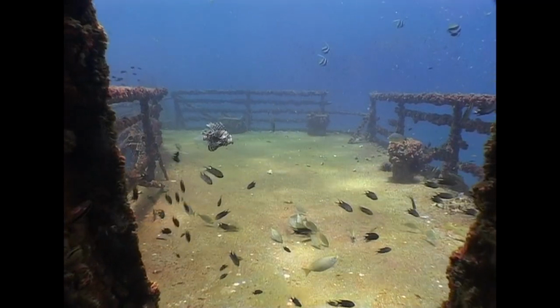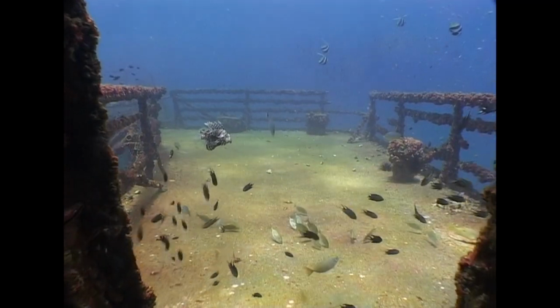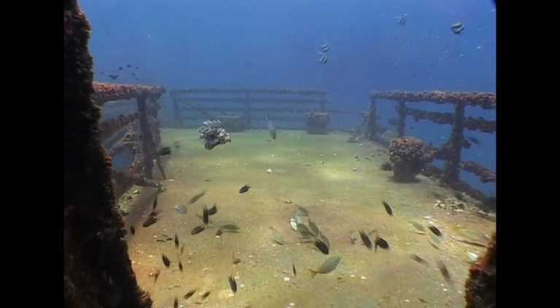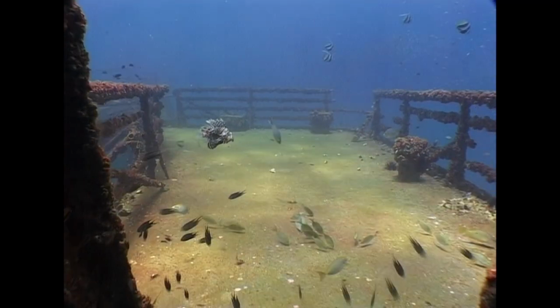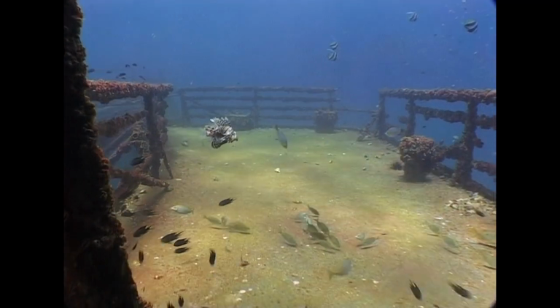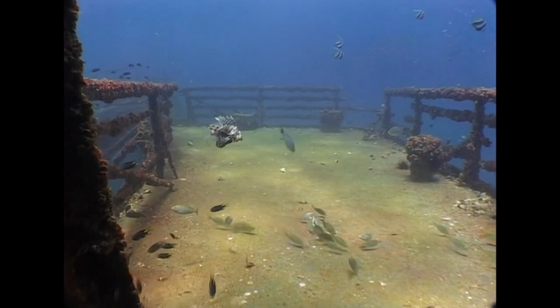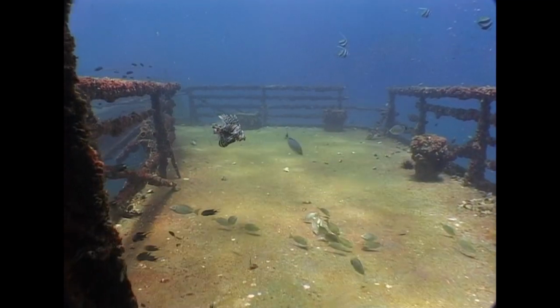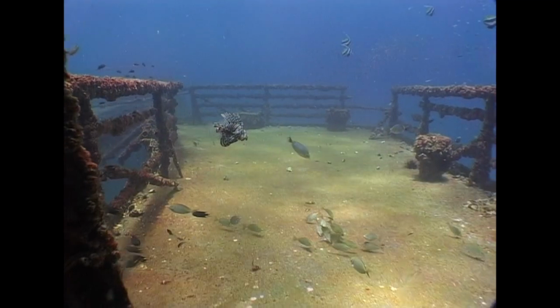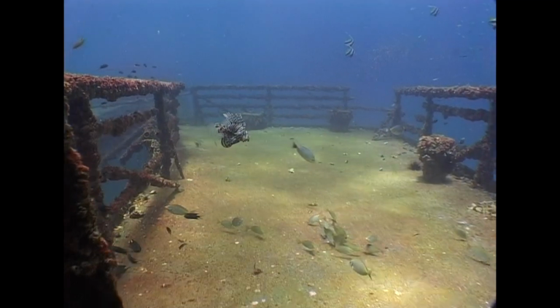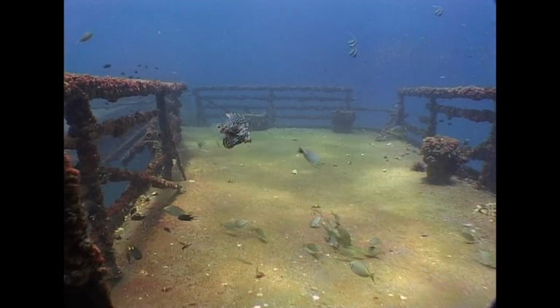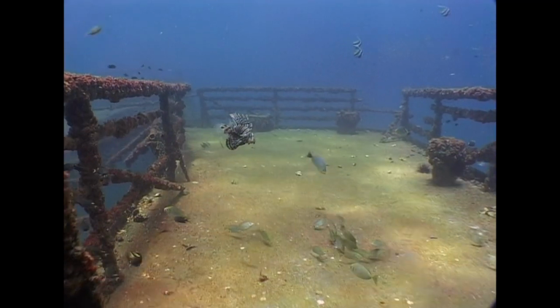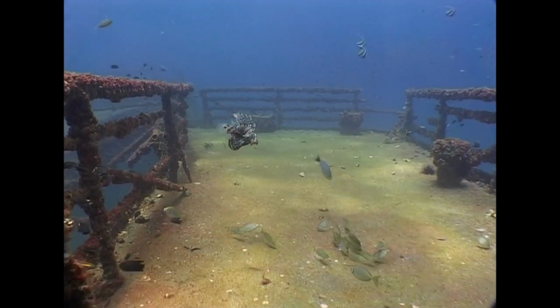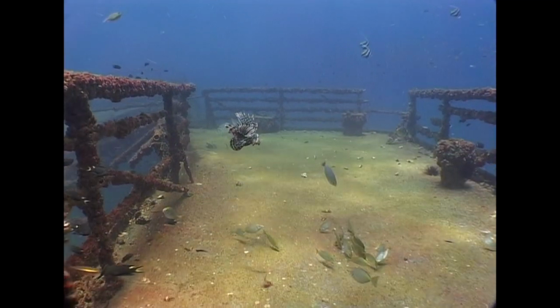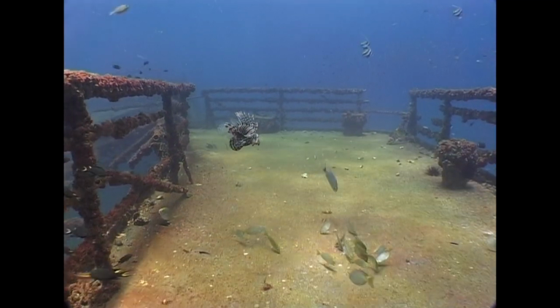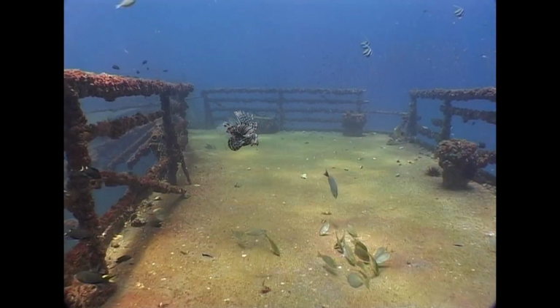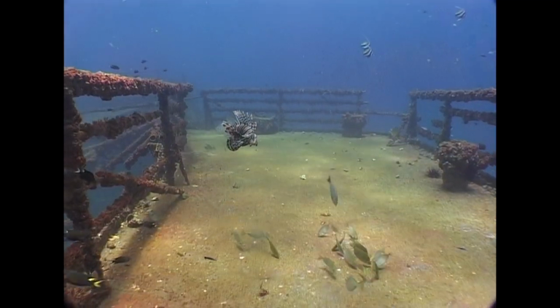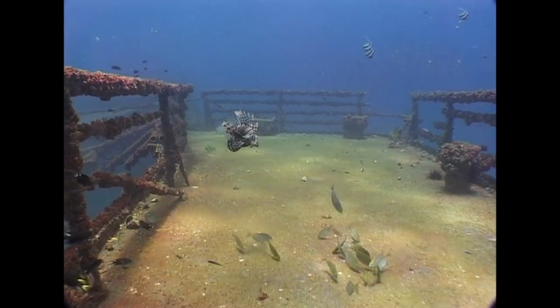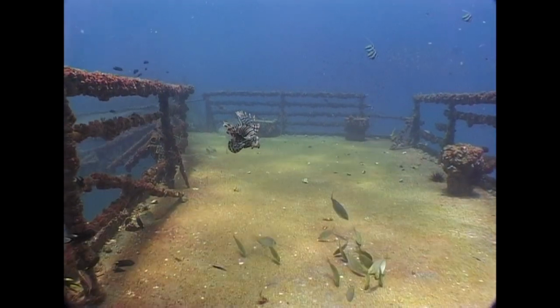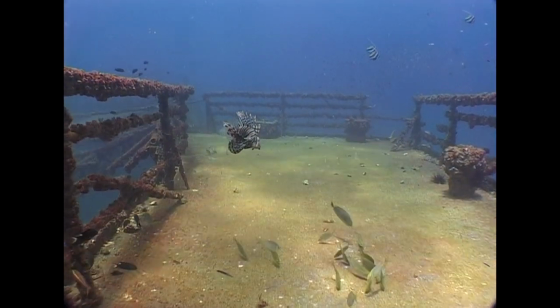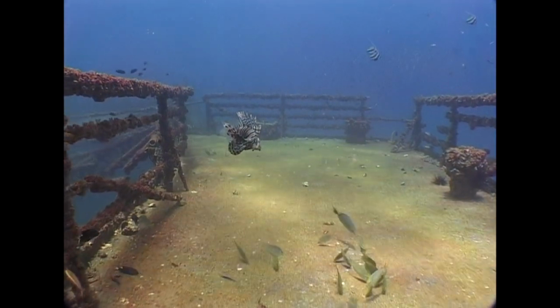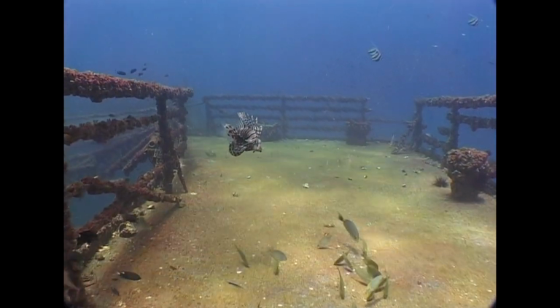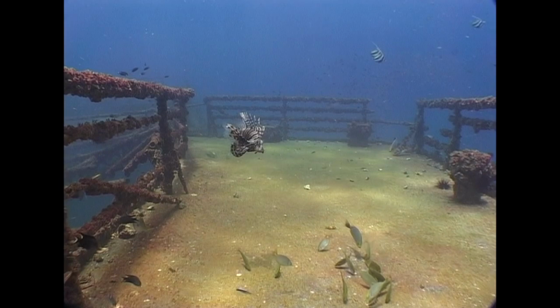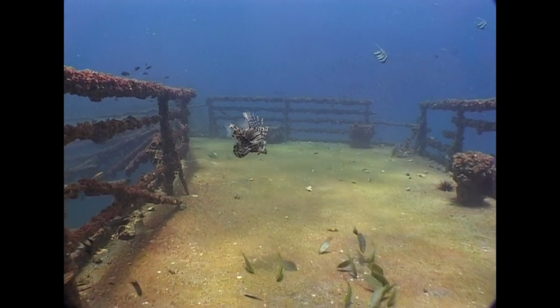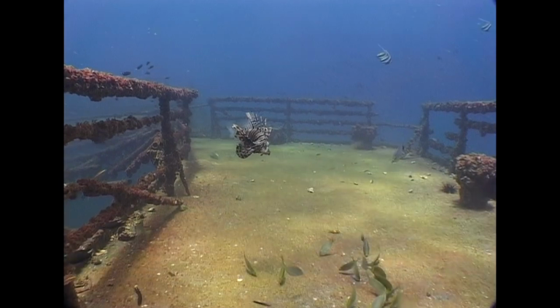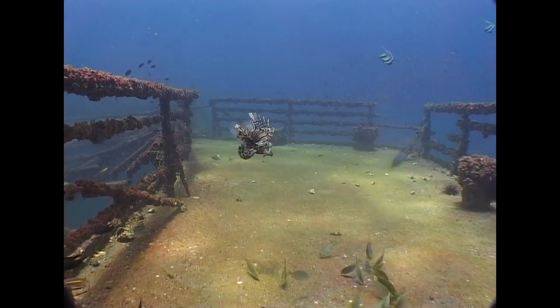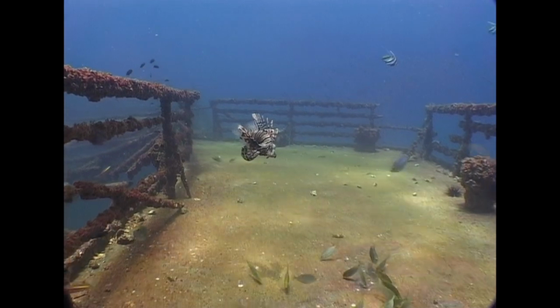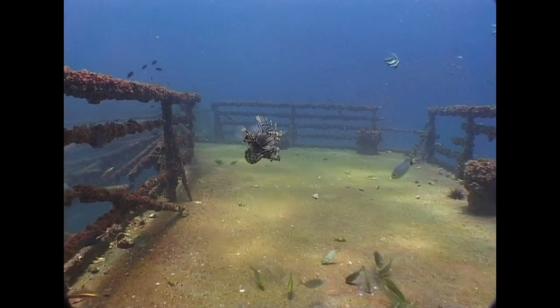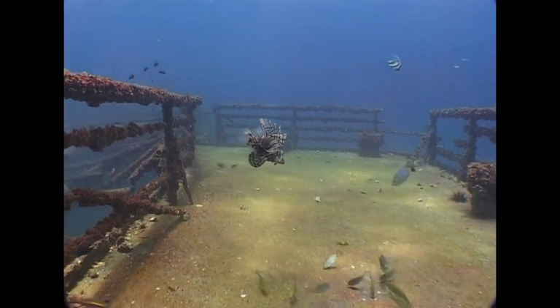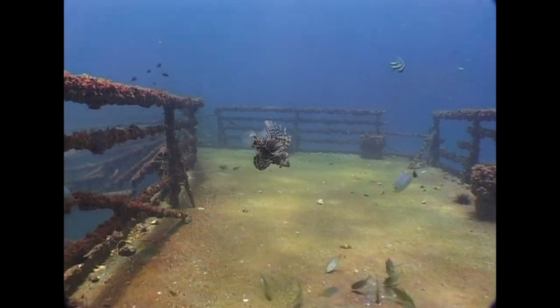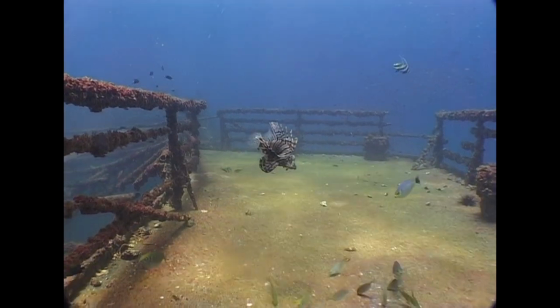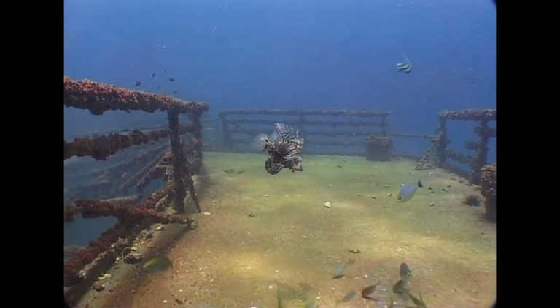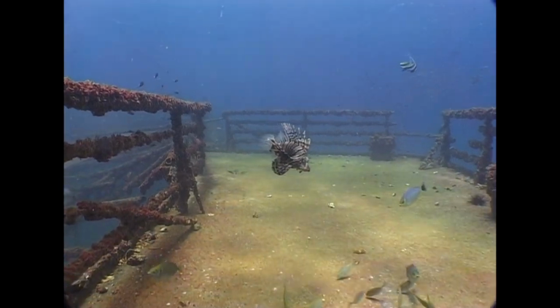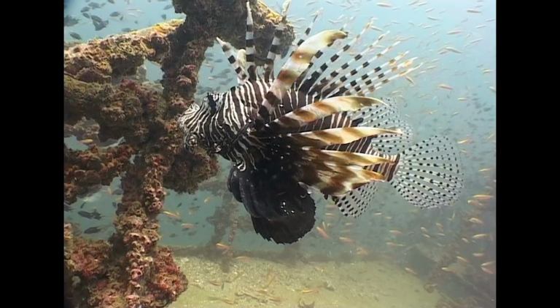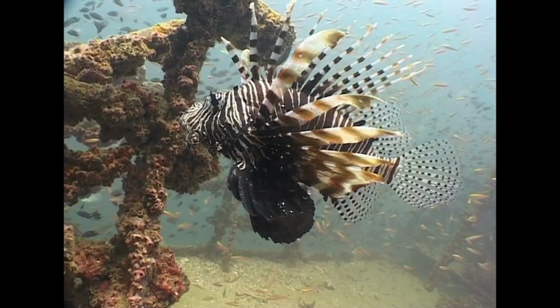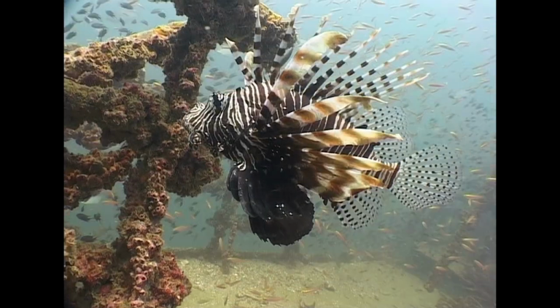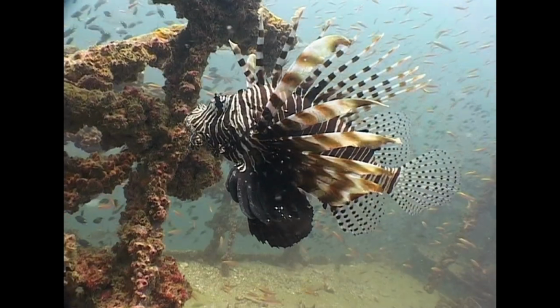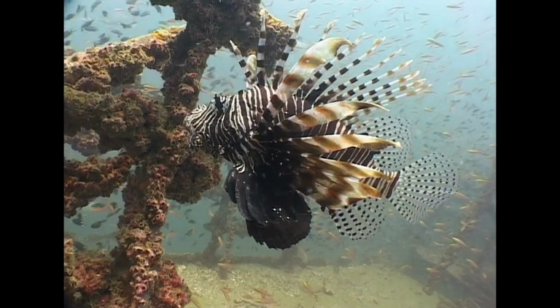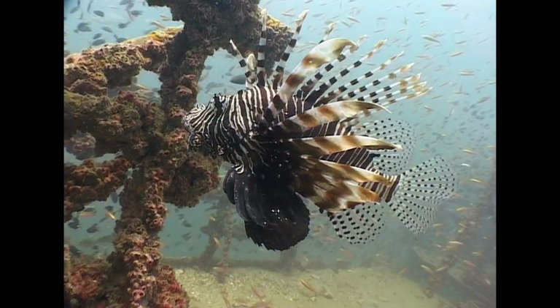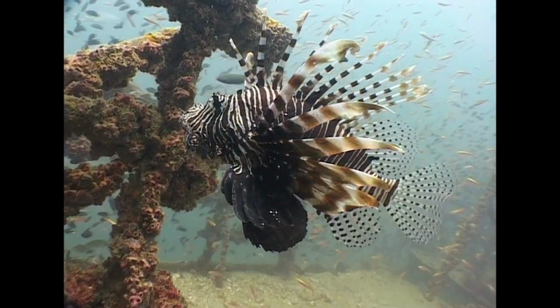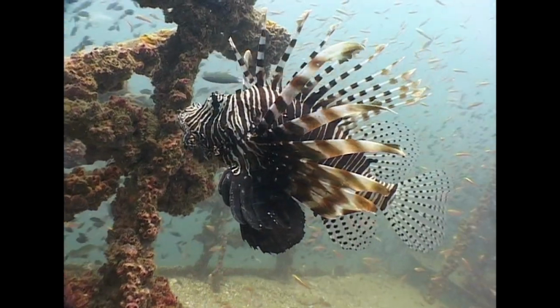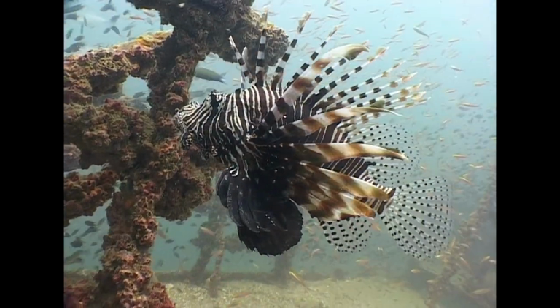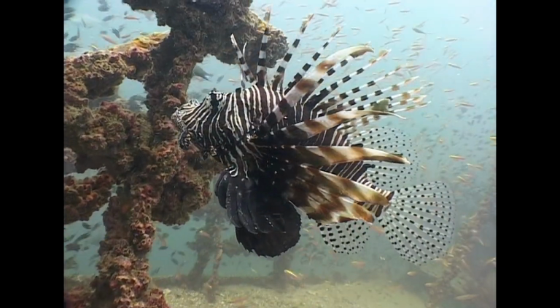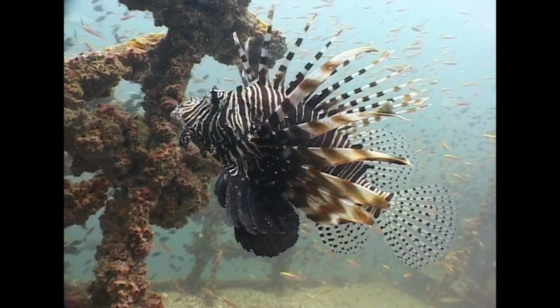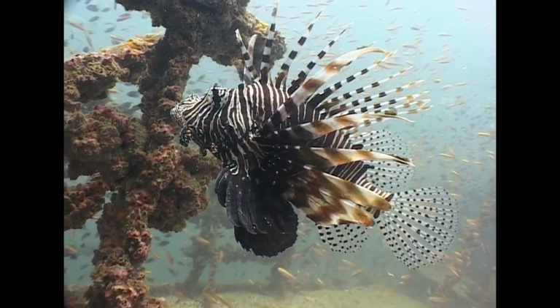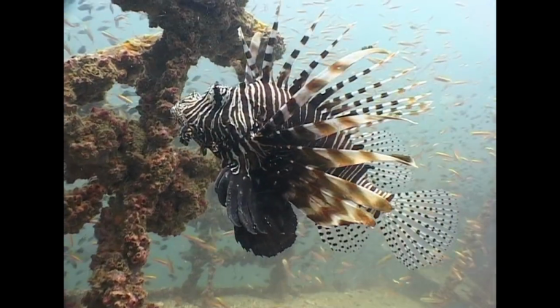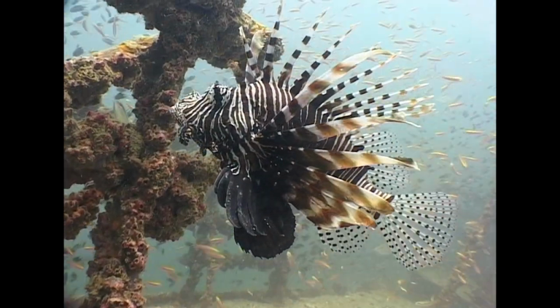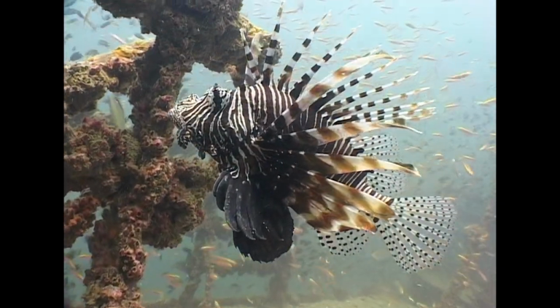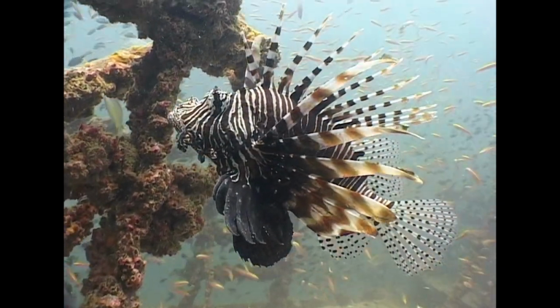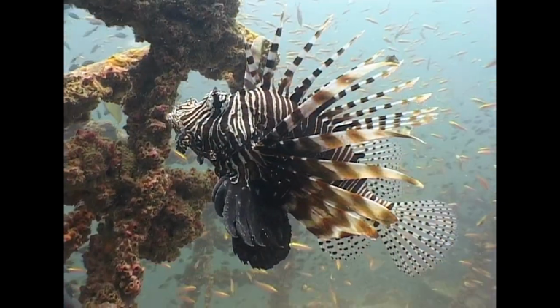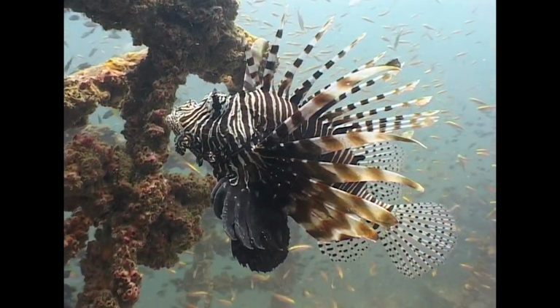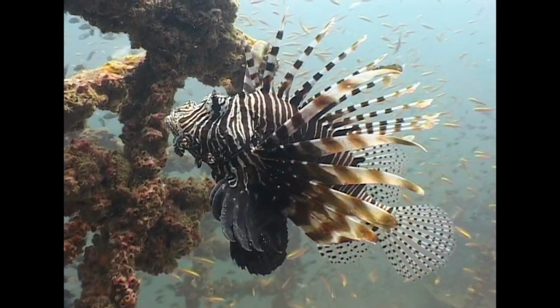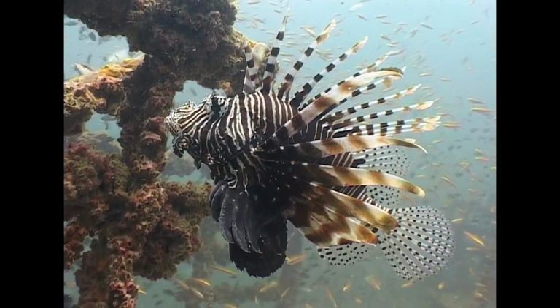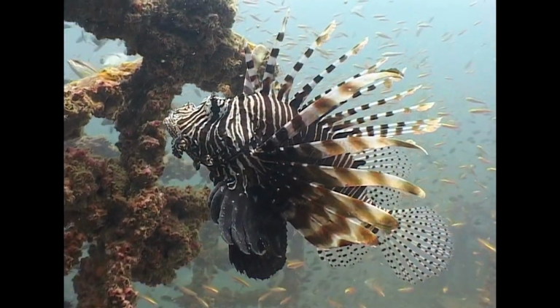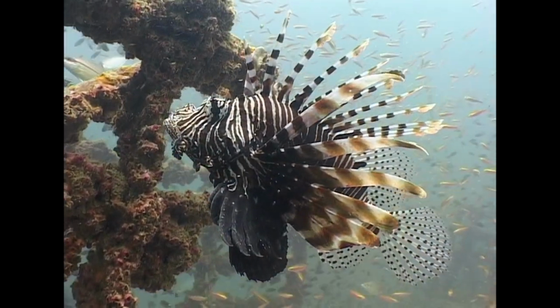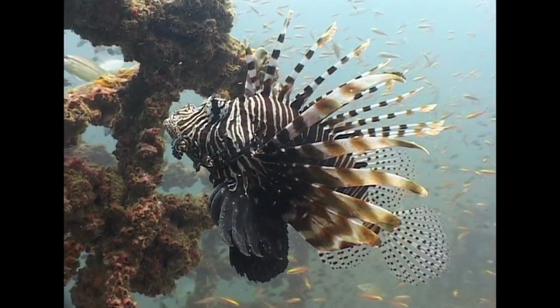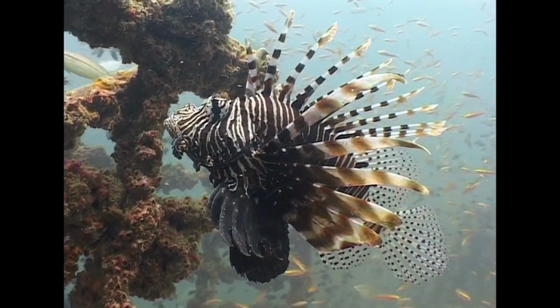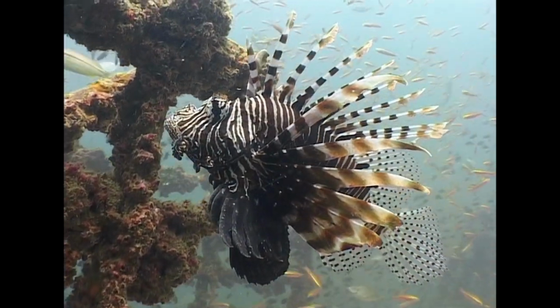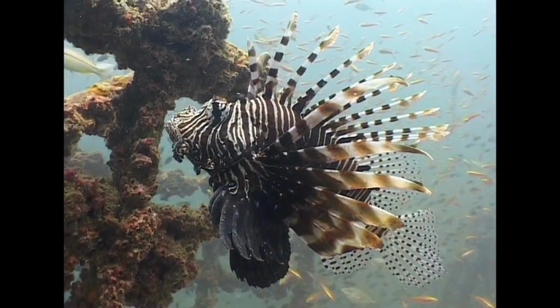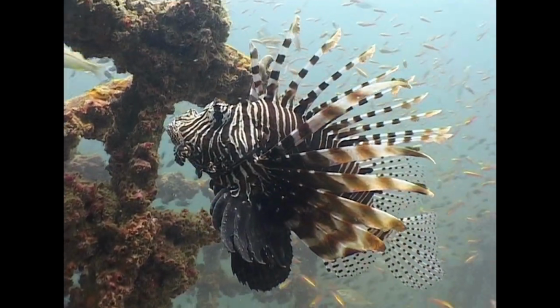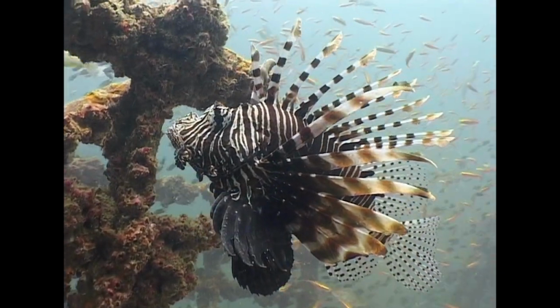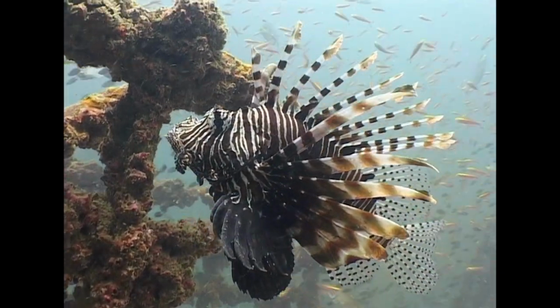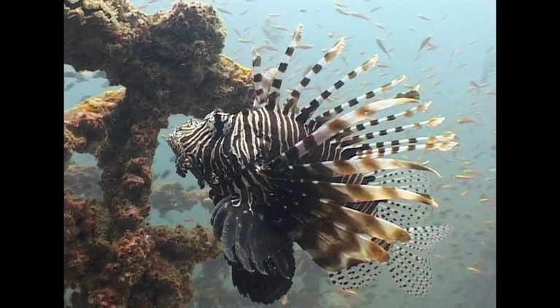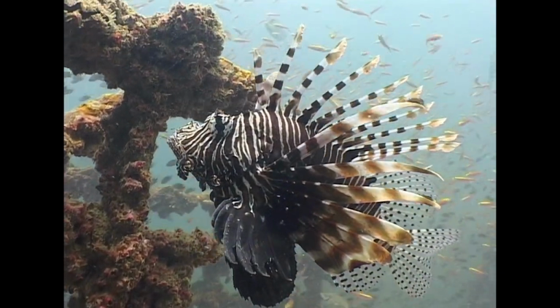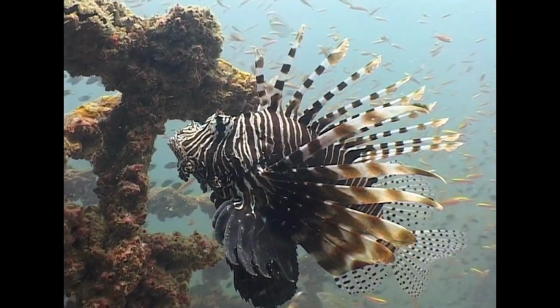In the intervening years, she has become home to great numbers of another member of the scorpionfish family, the red lionfish.